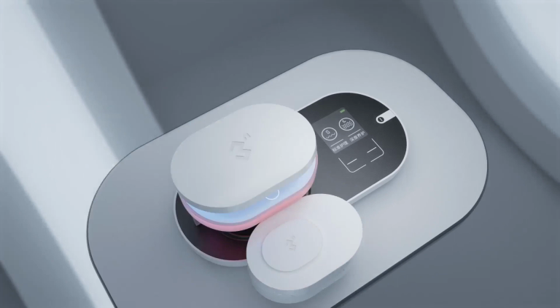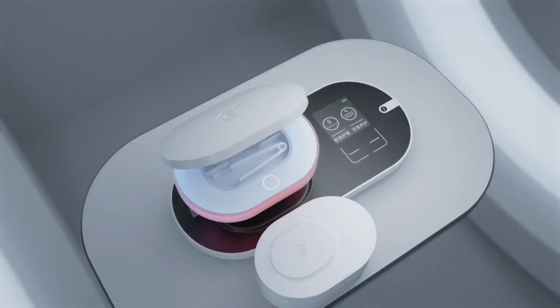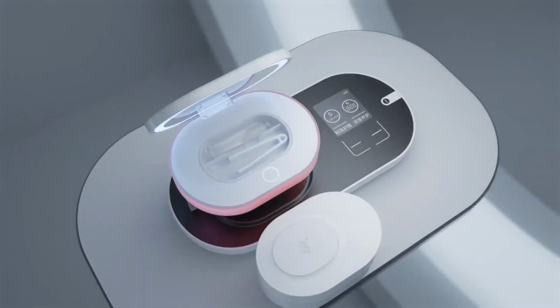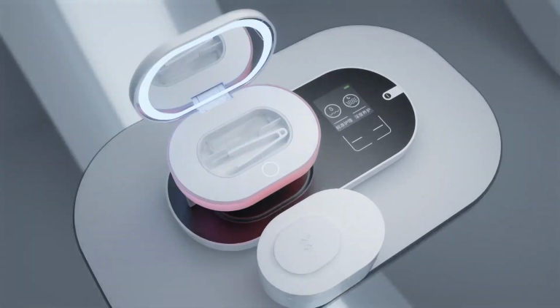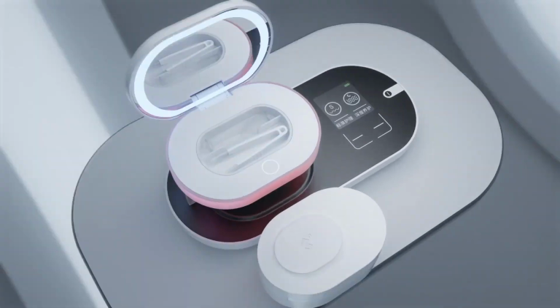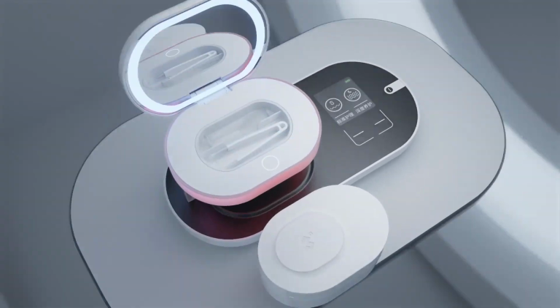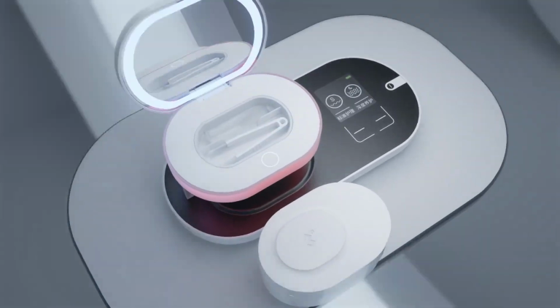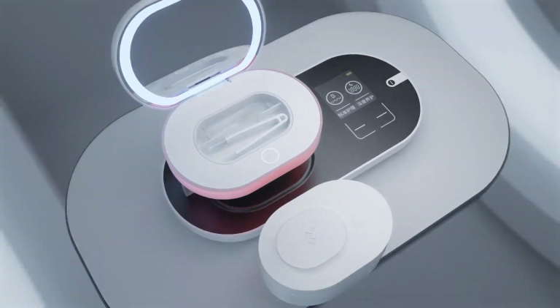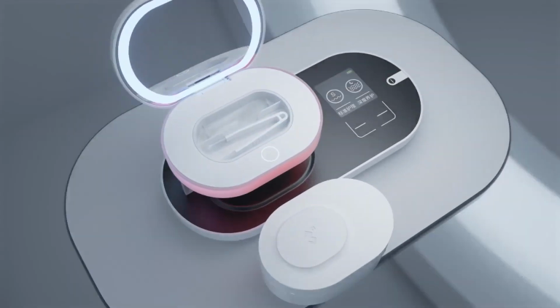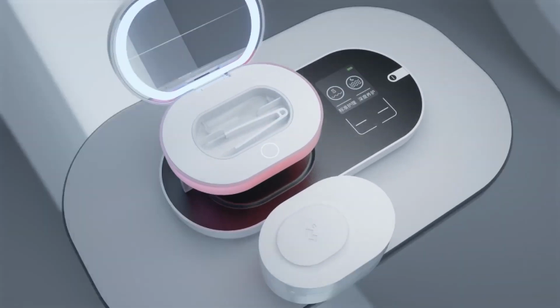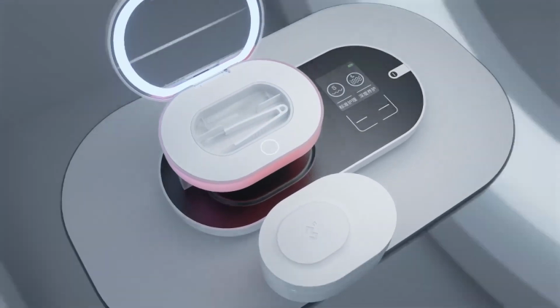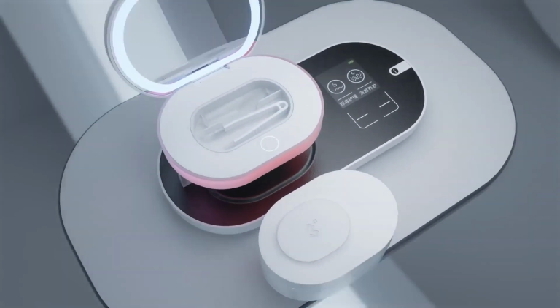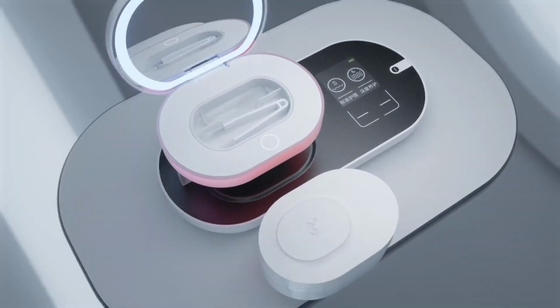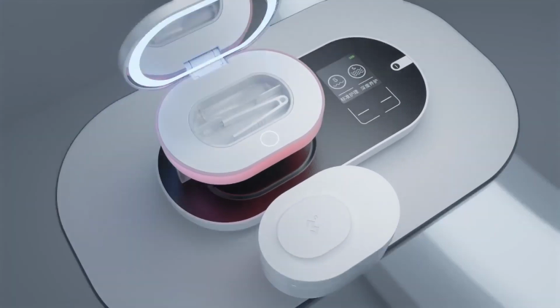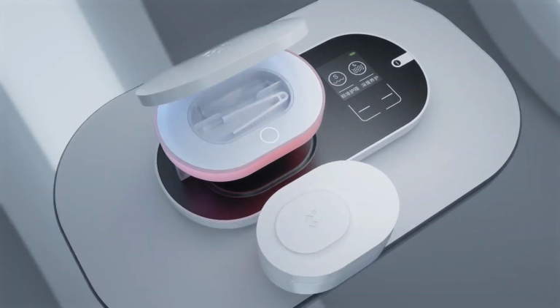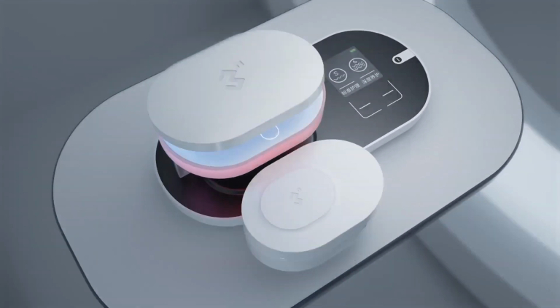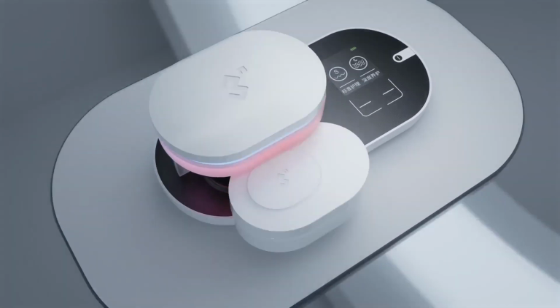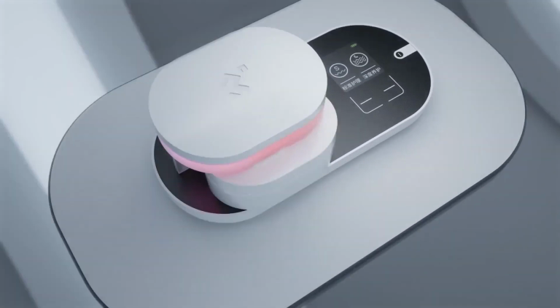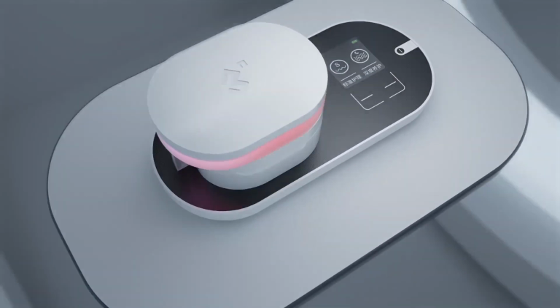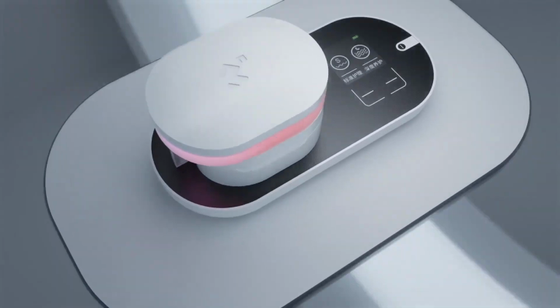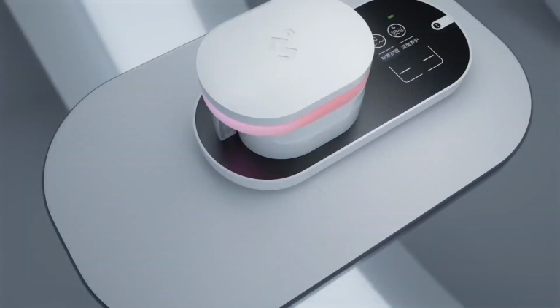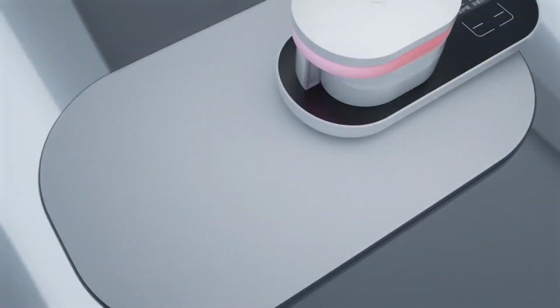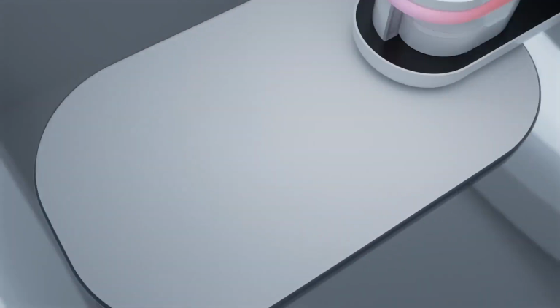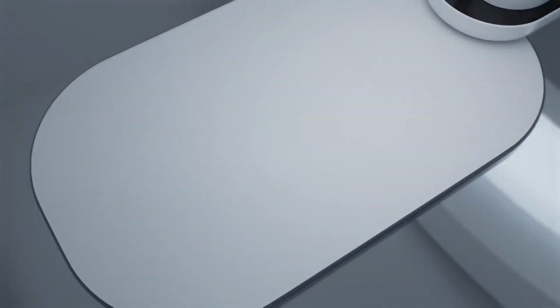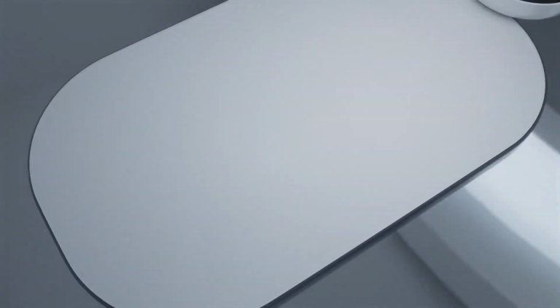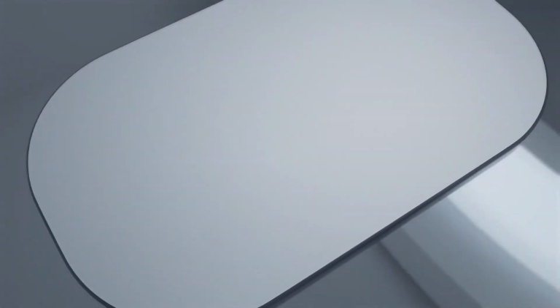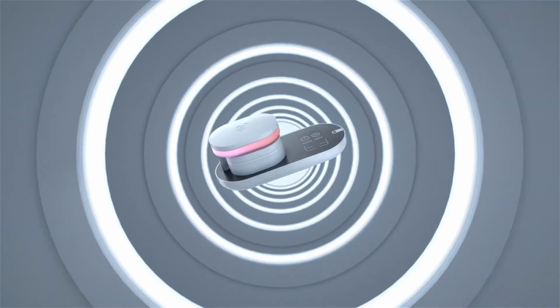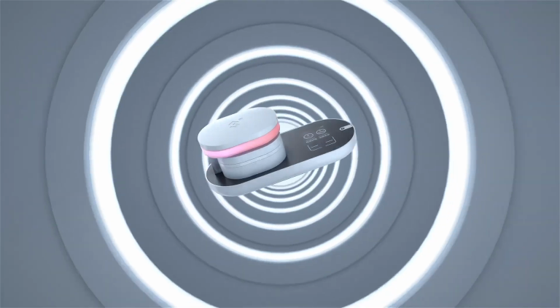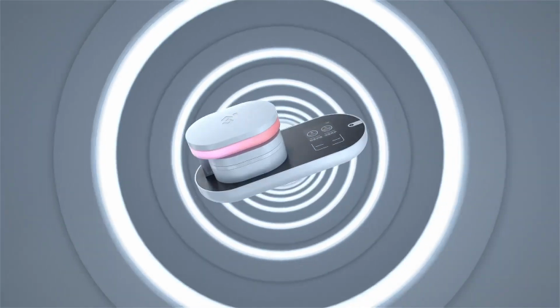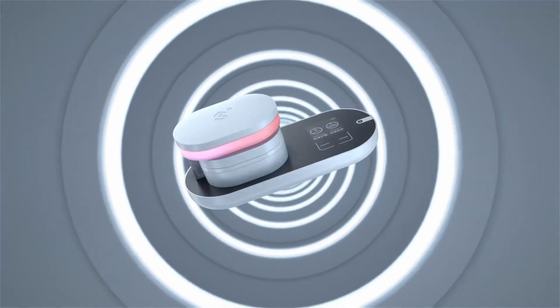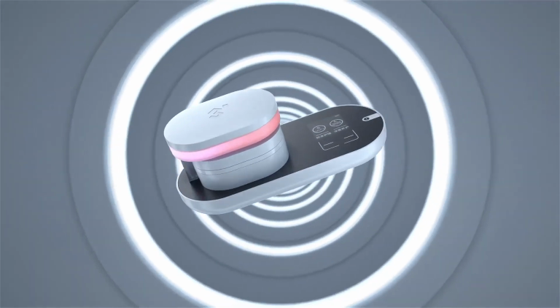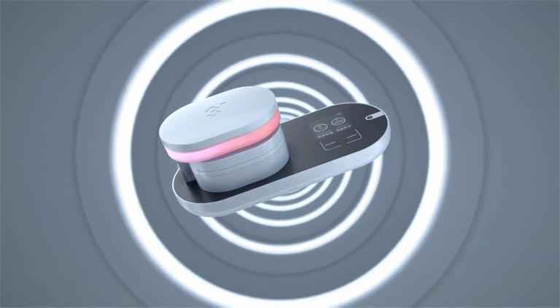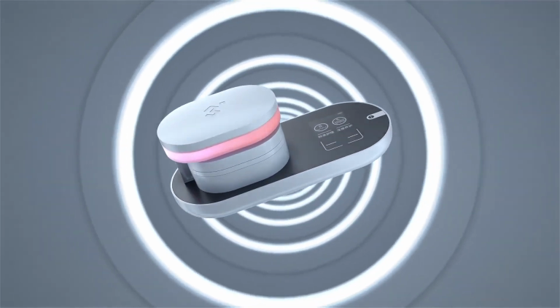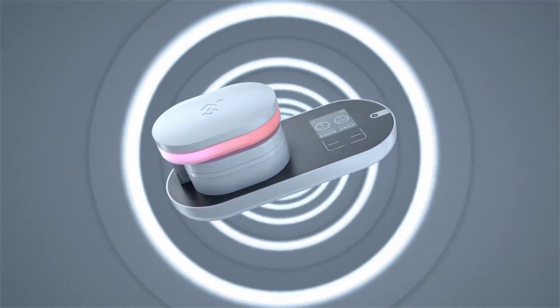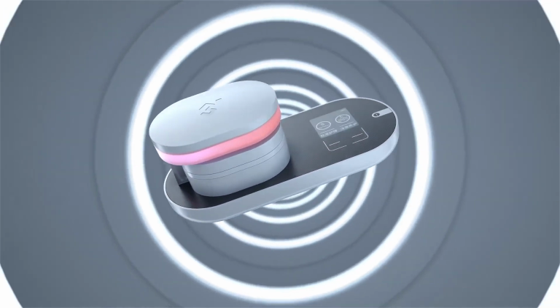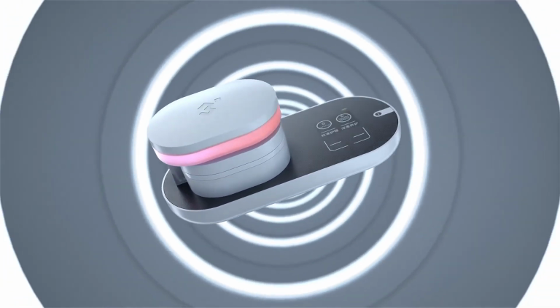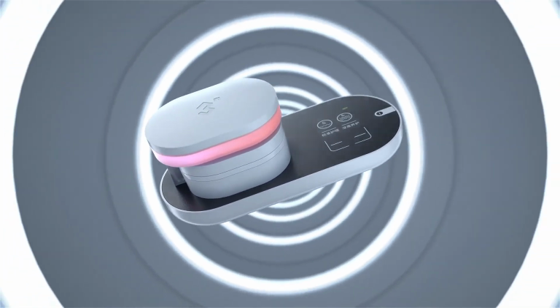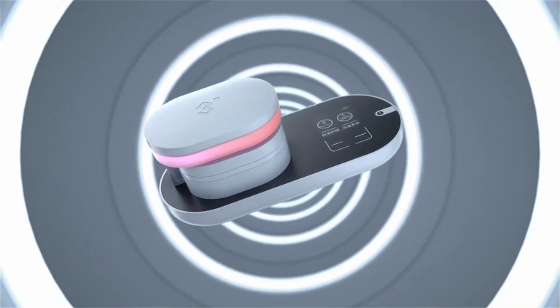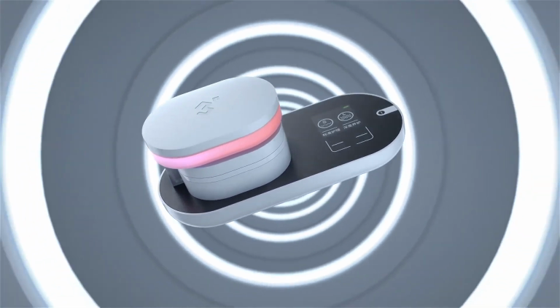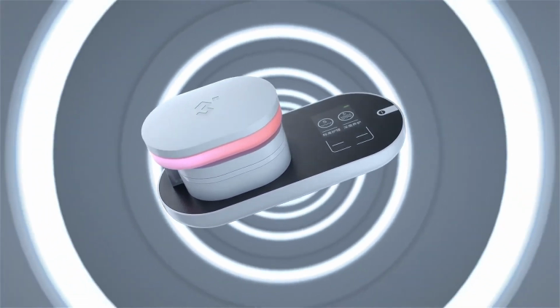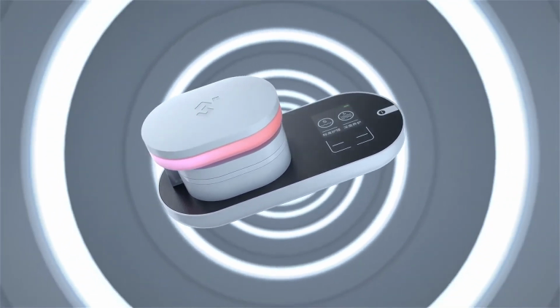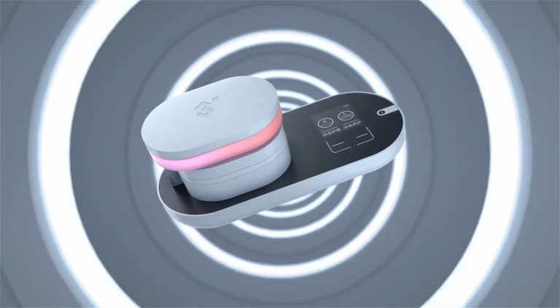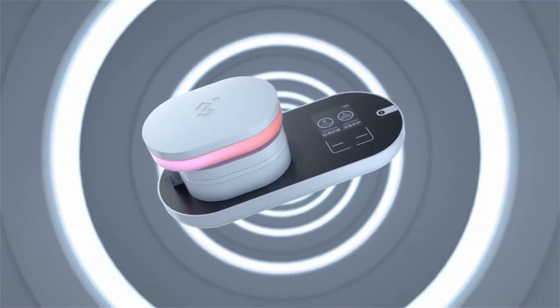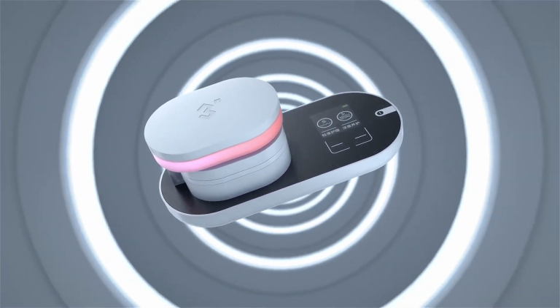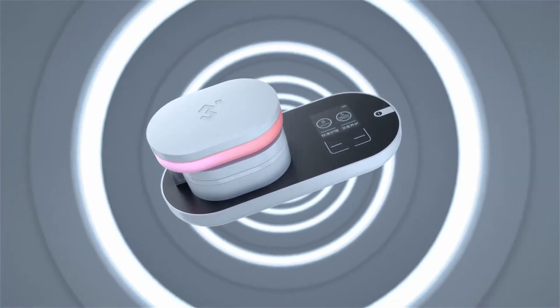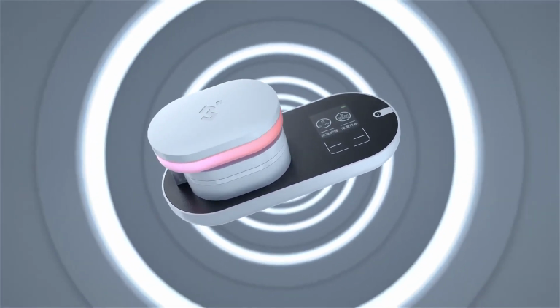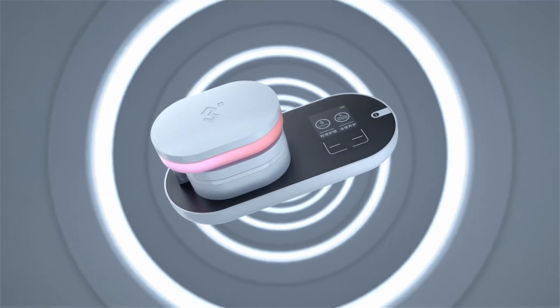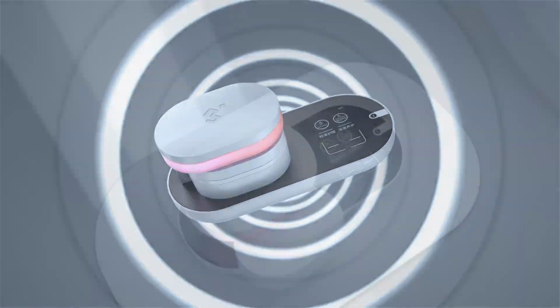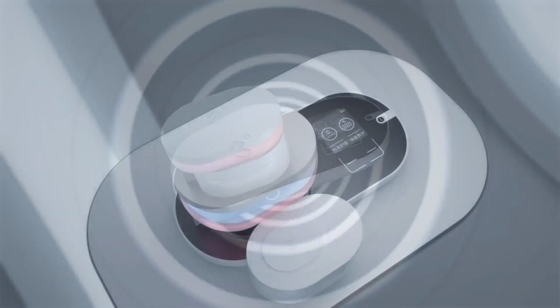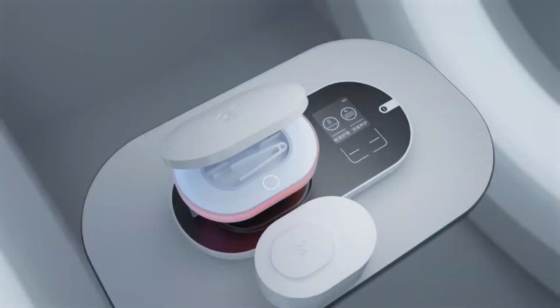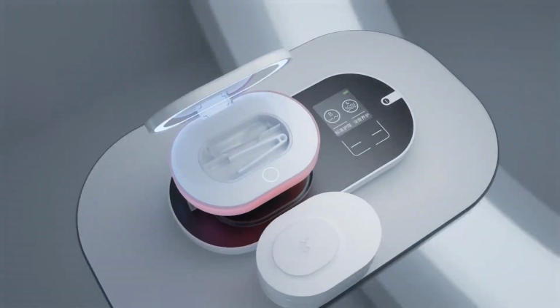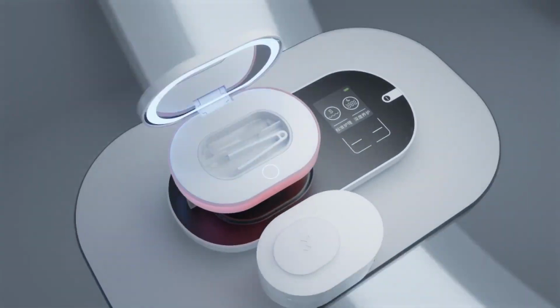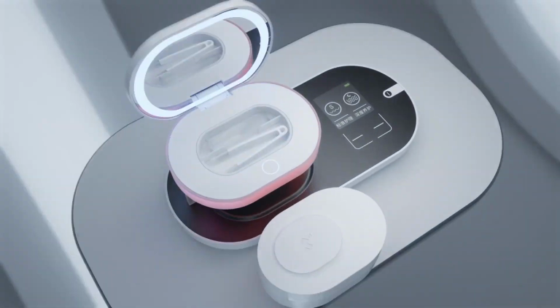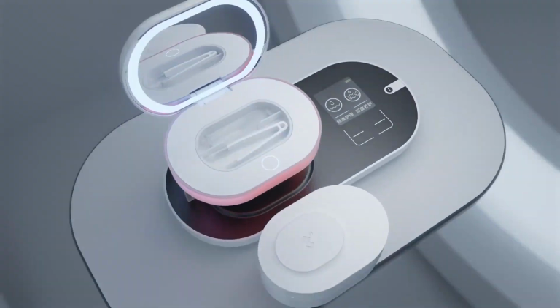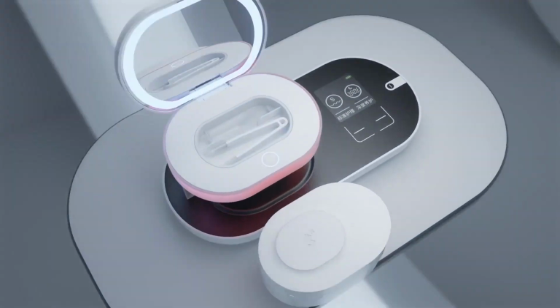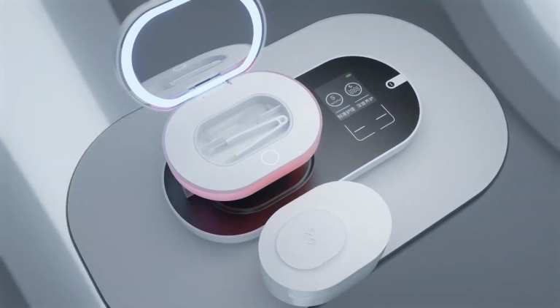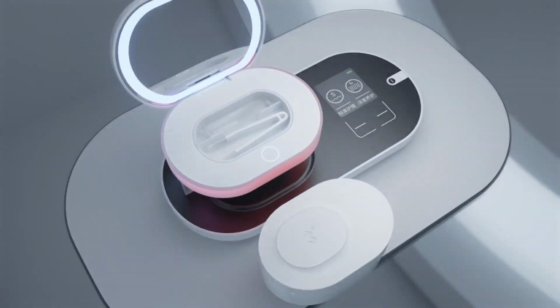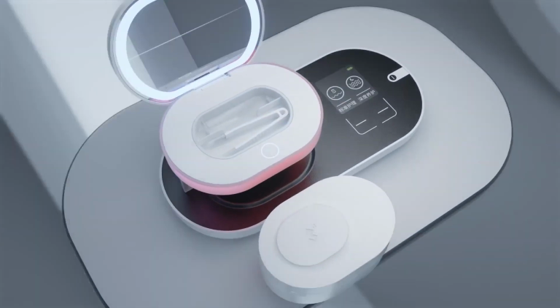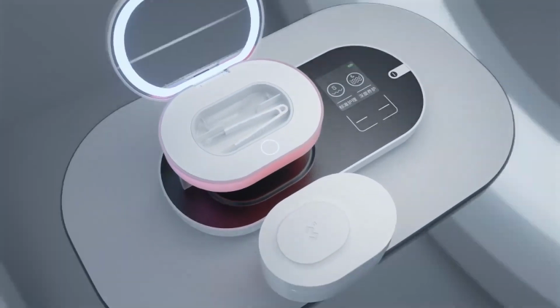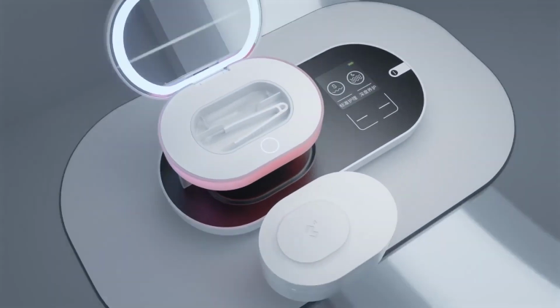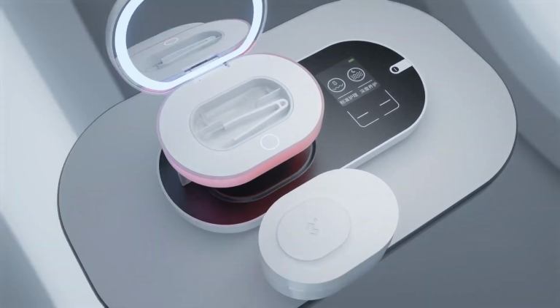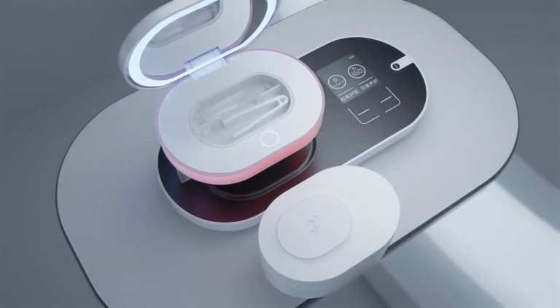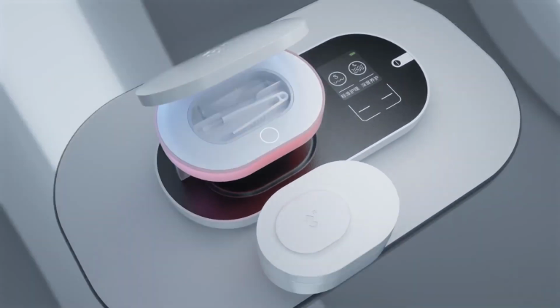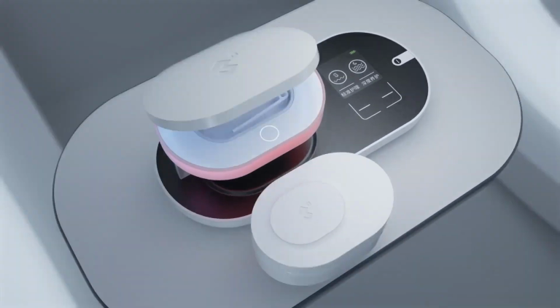Introducing ReO2, the world's first contact lens renewer designated for protein removal — an FDA-approved product.